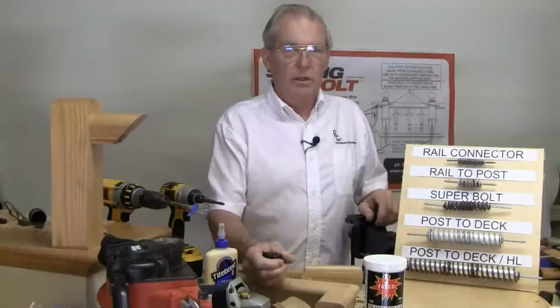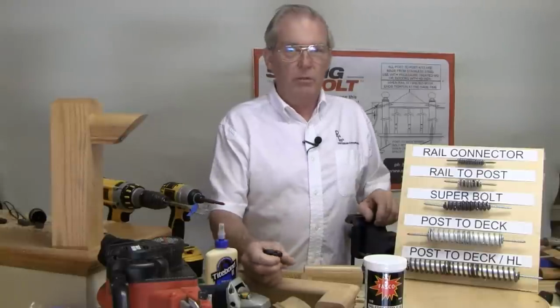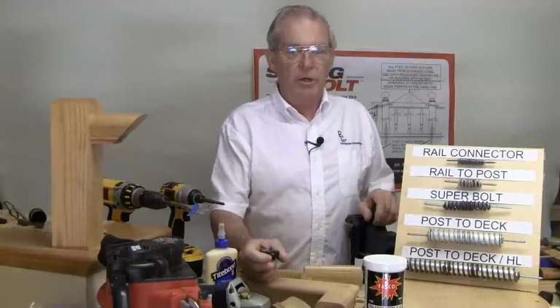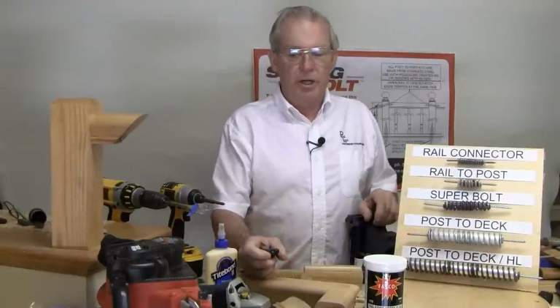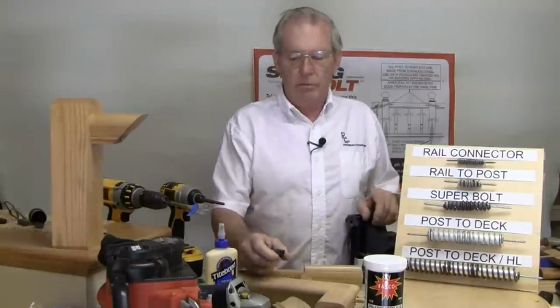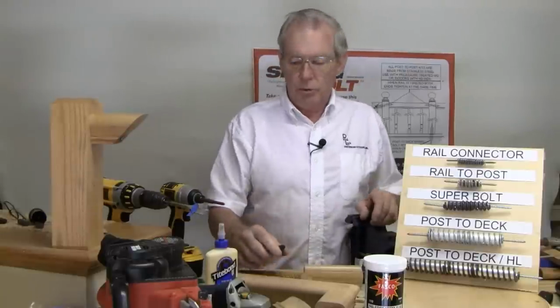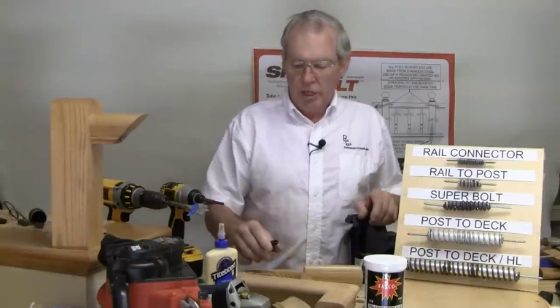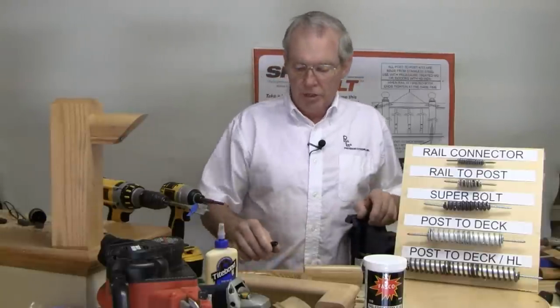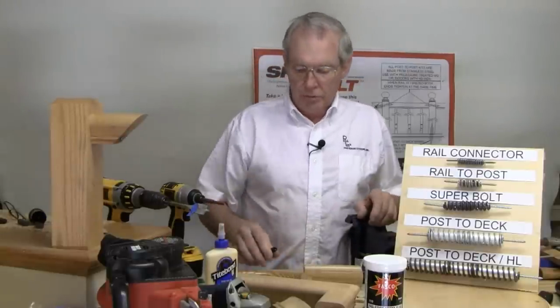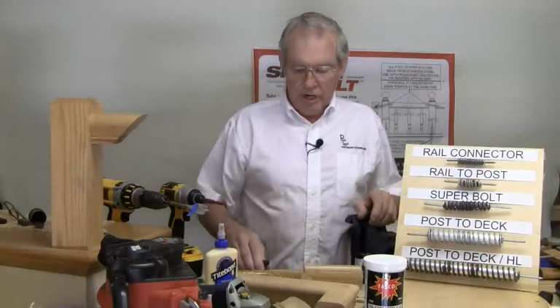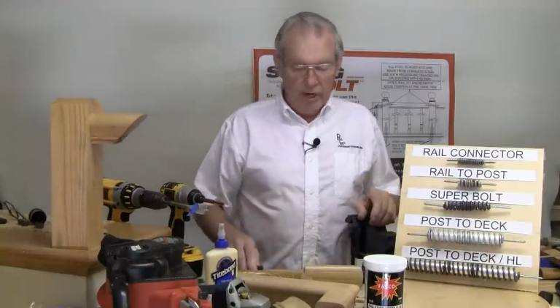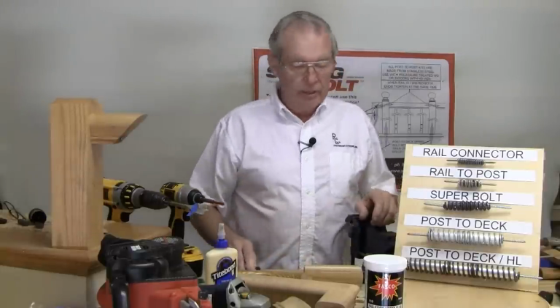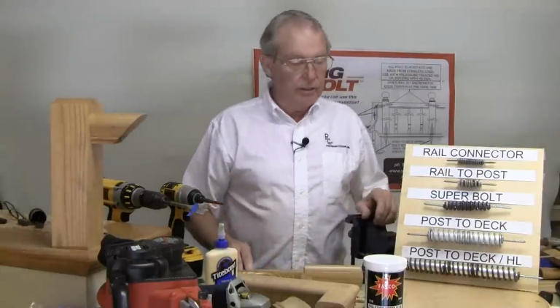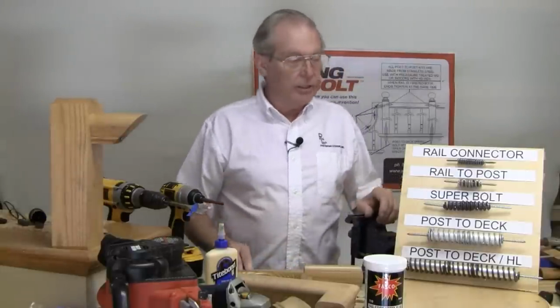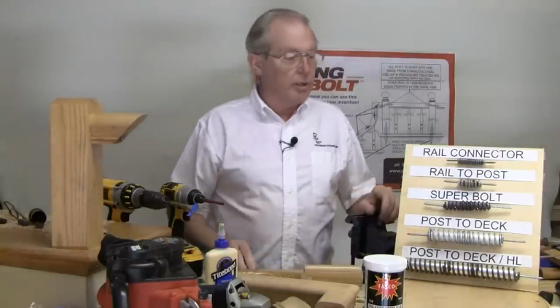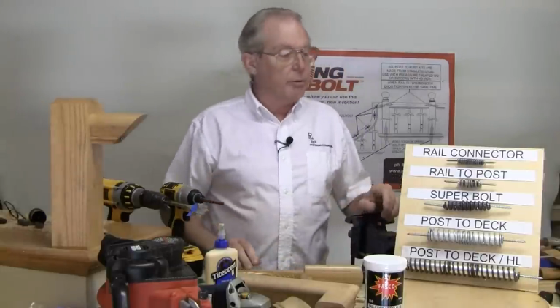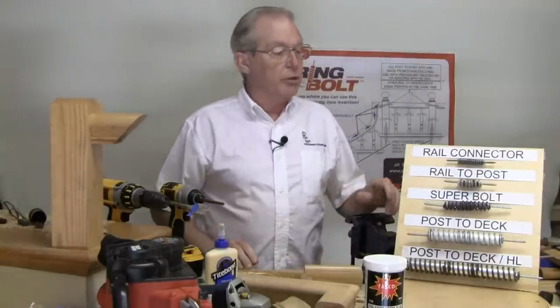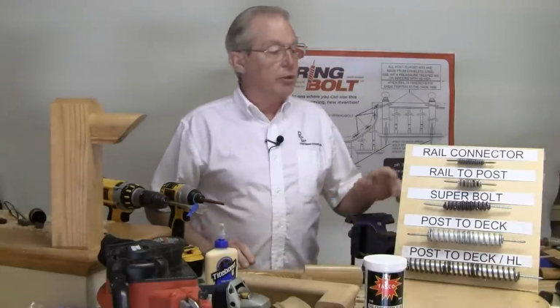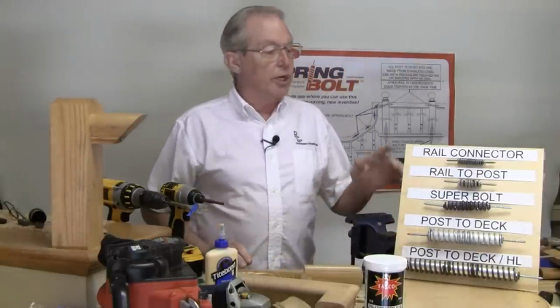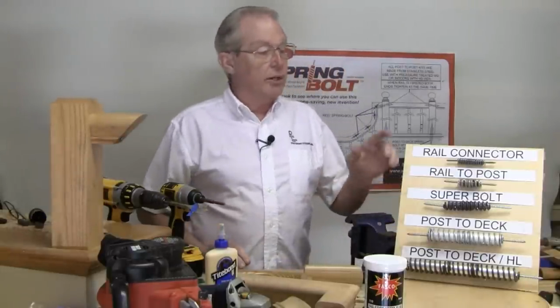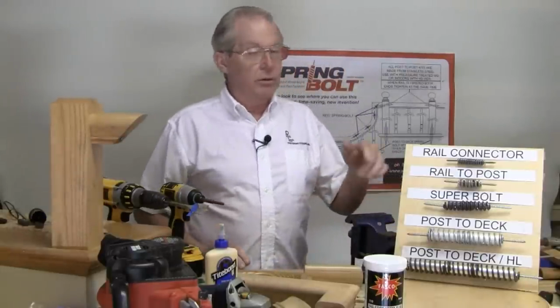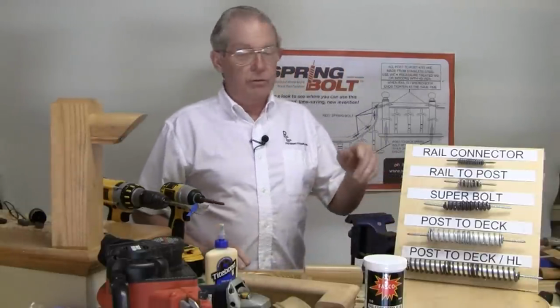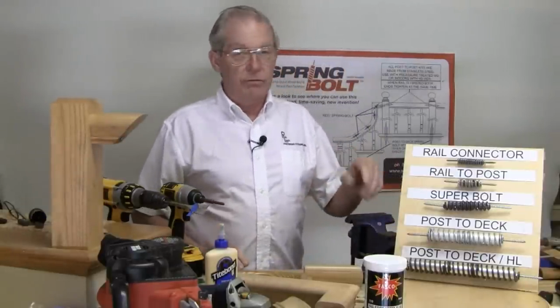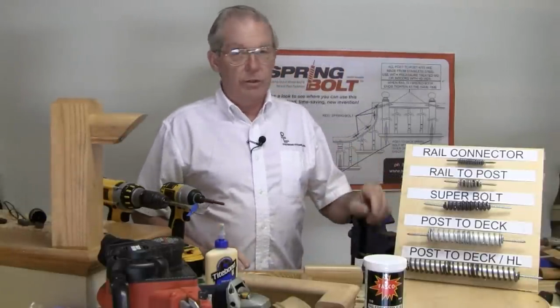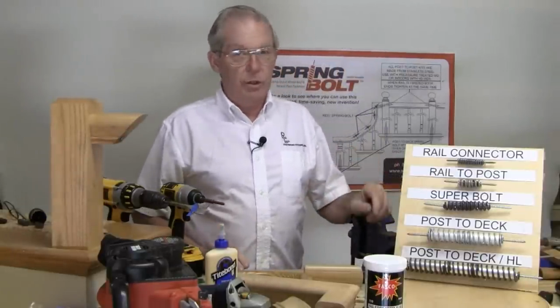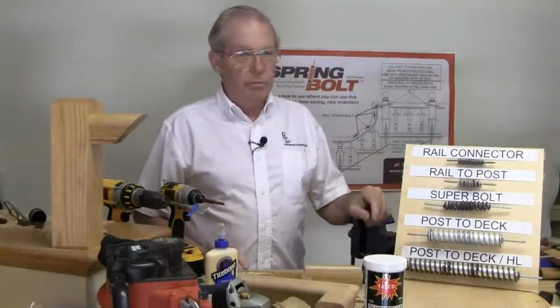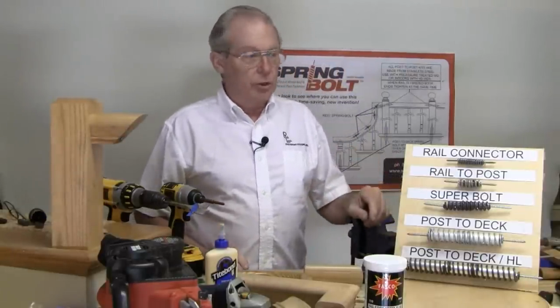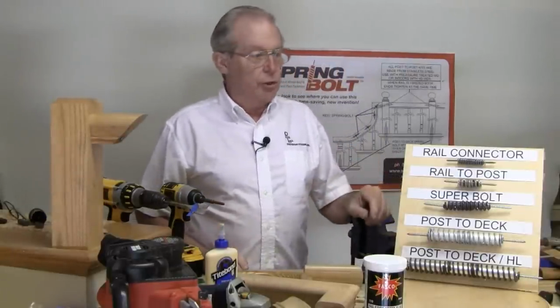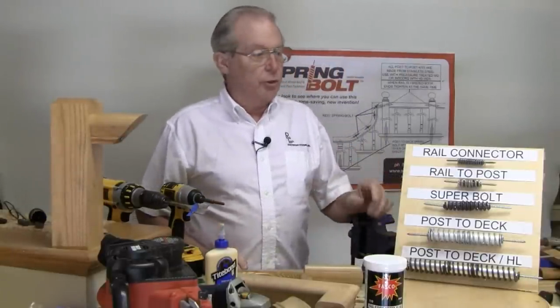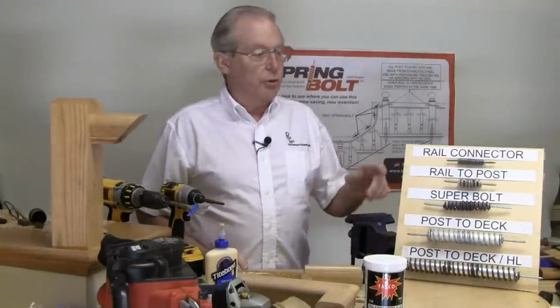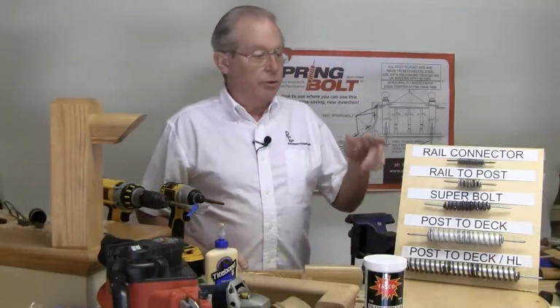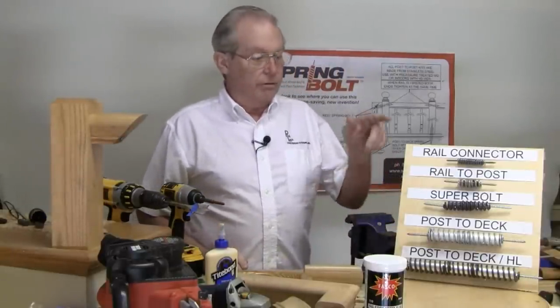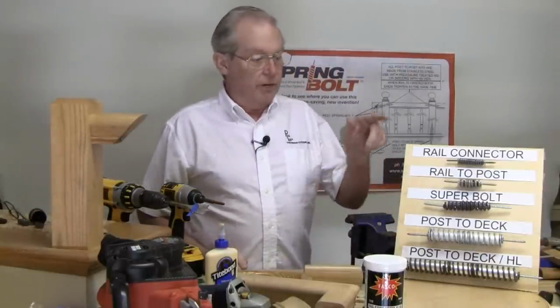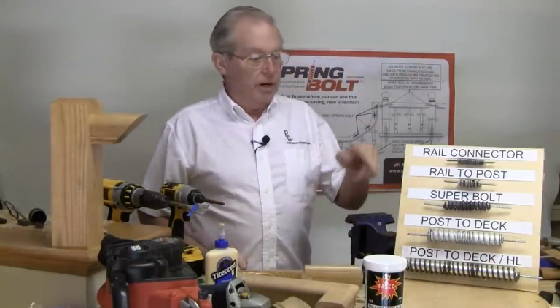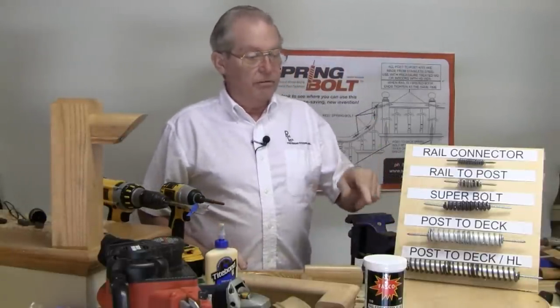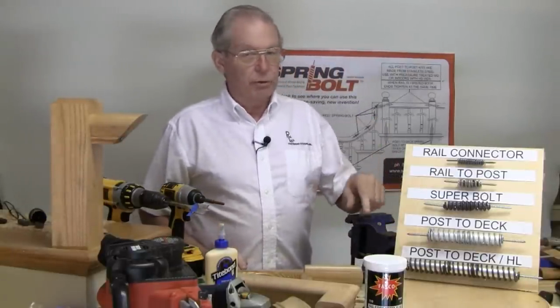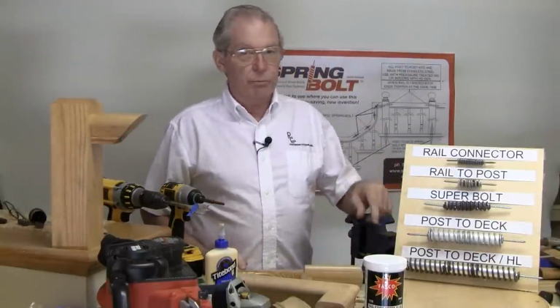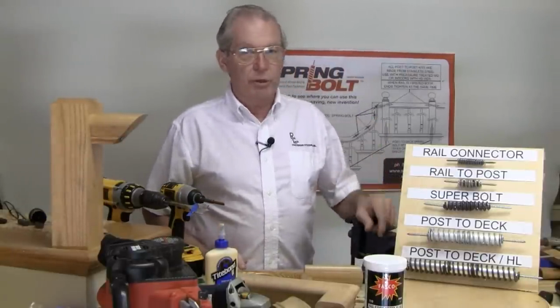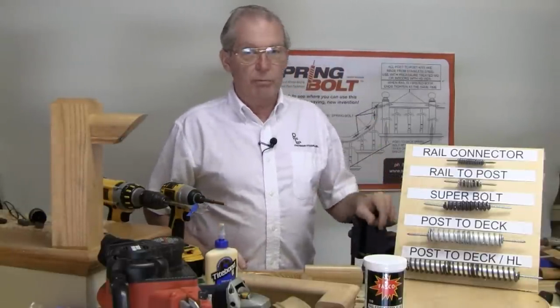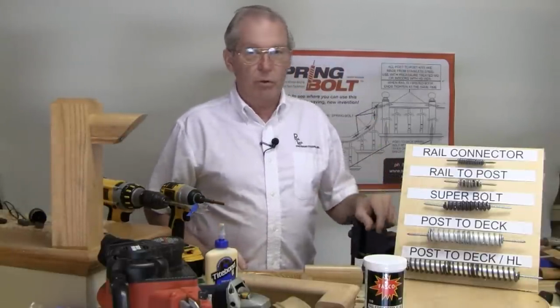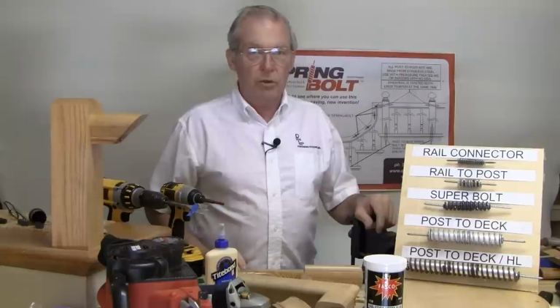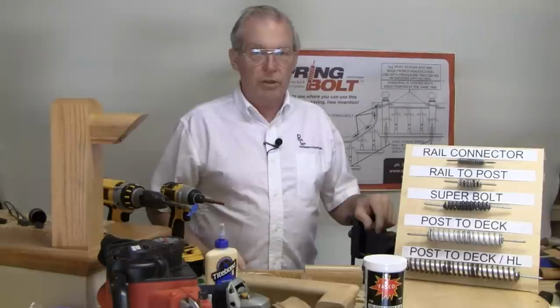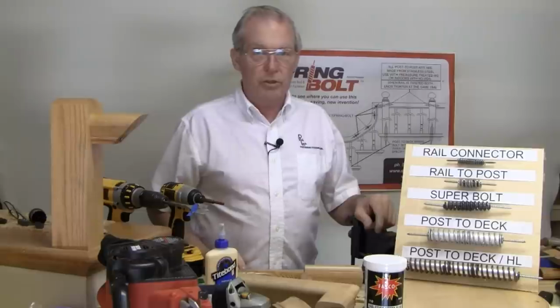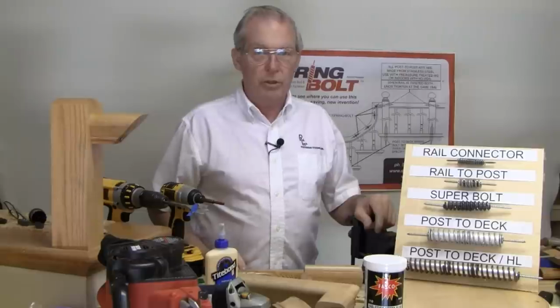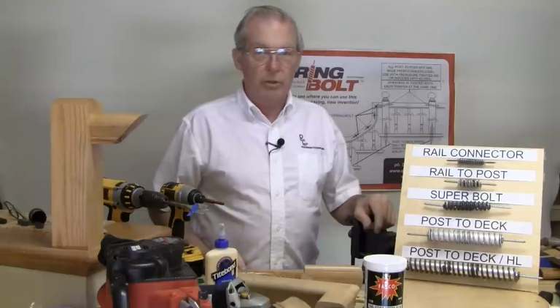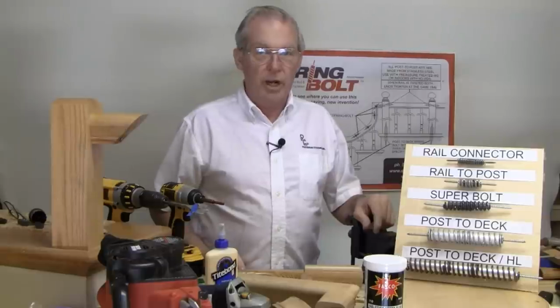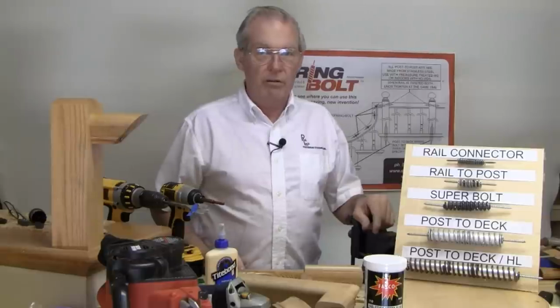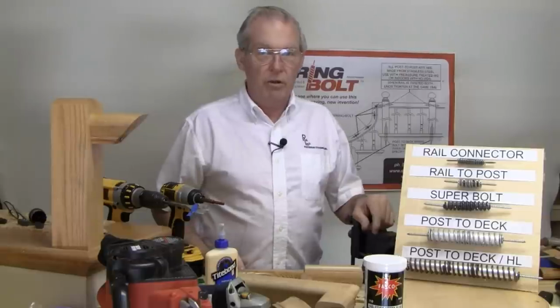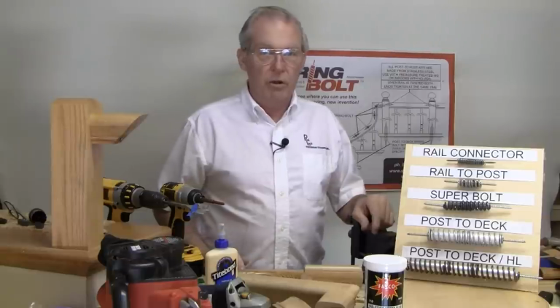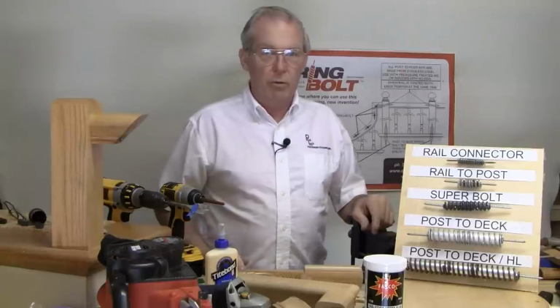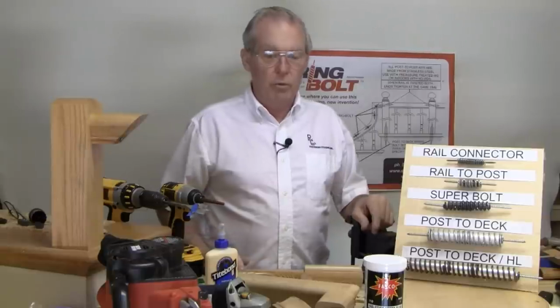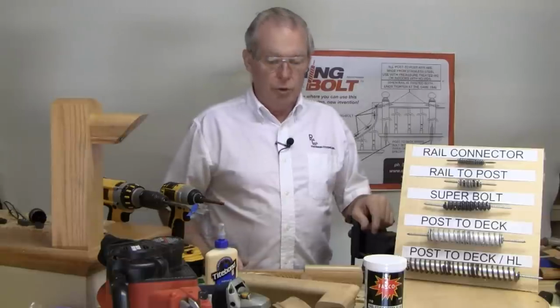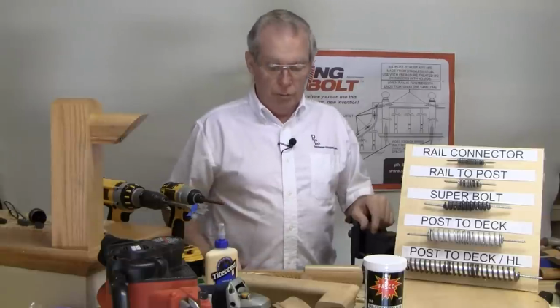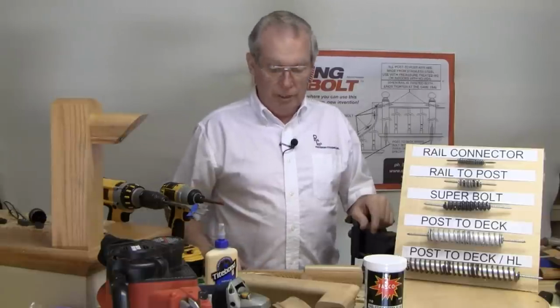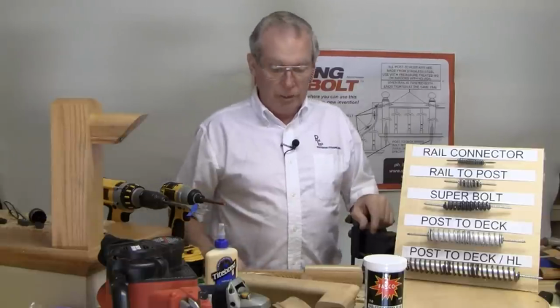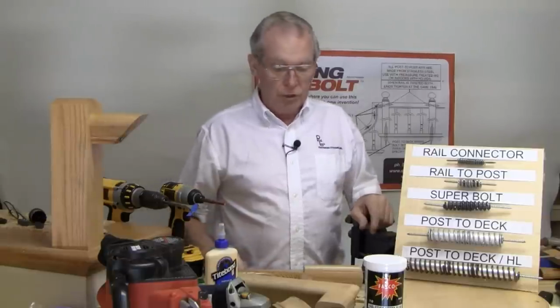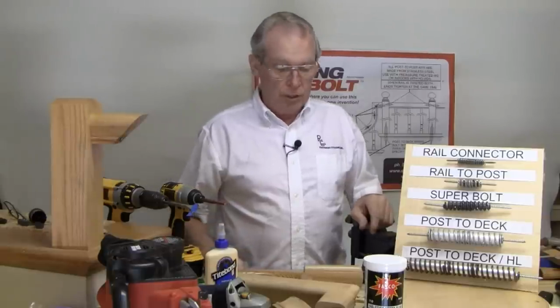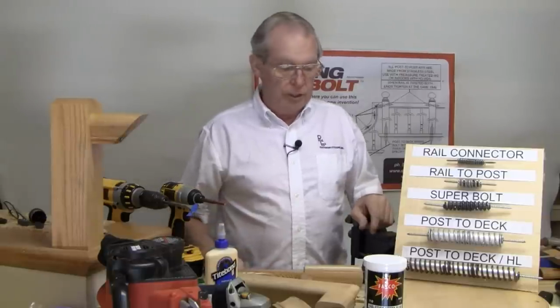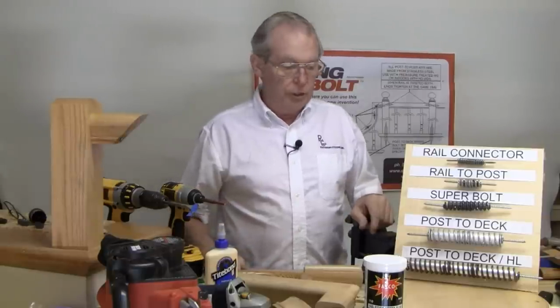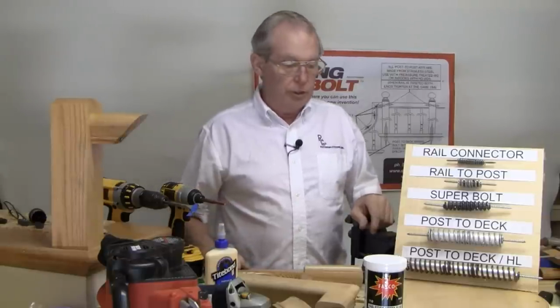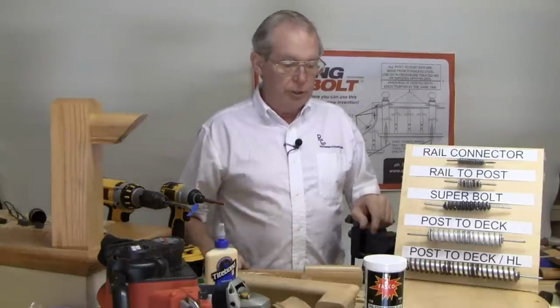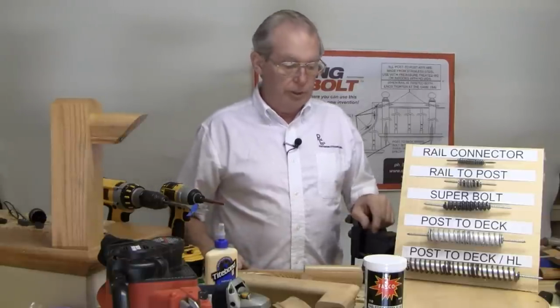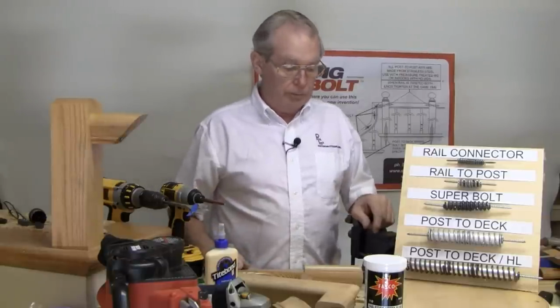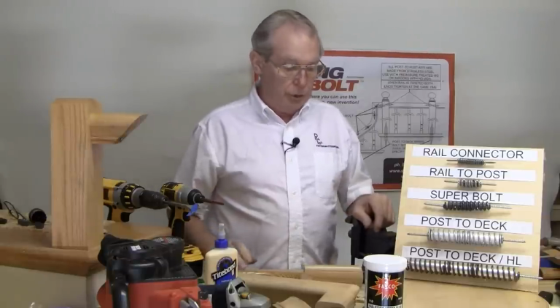Hello, my name is Roger Rock and today in this video I'm going to show you the five spring bolt kits that we have along with some installation tips.